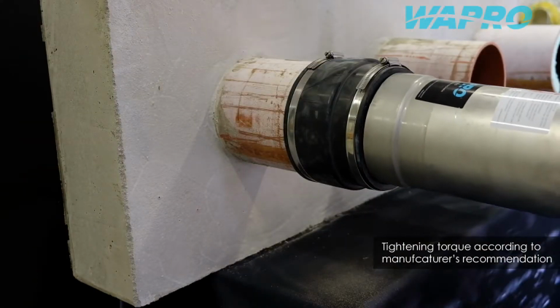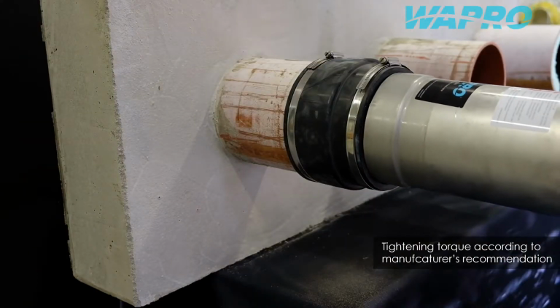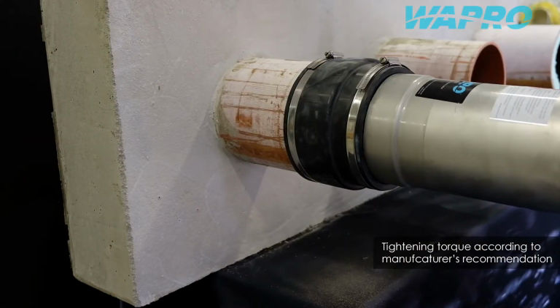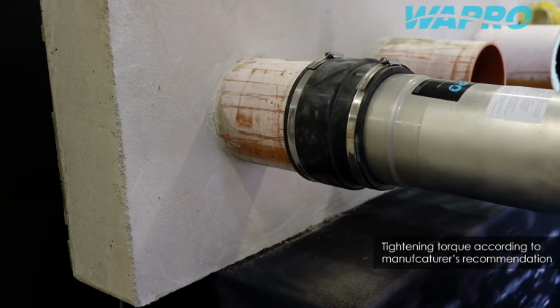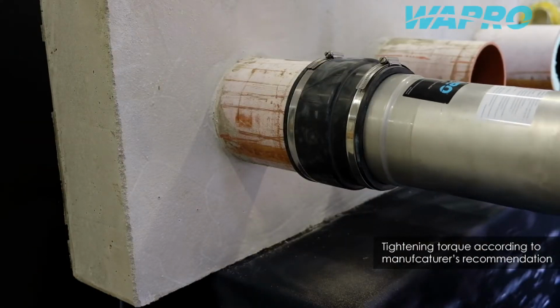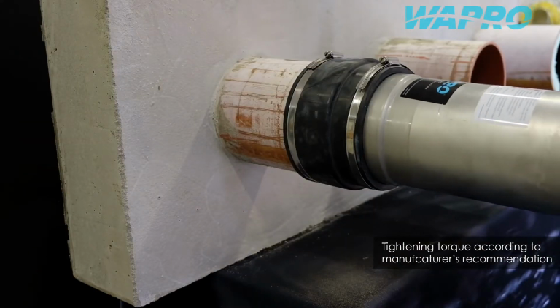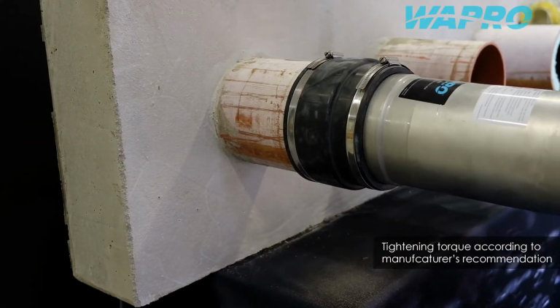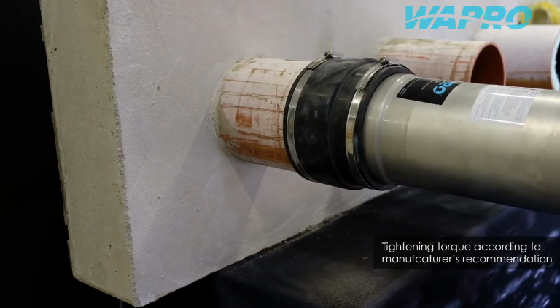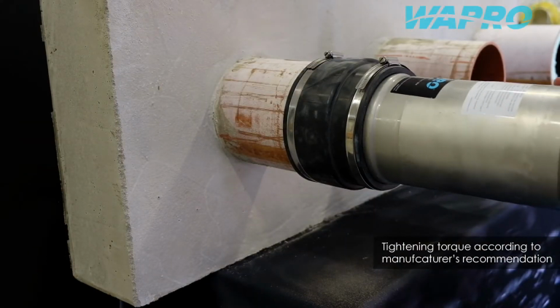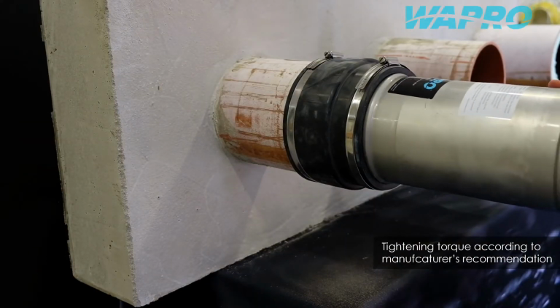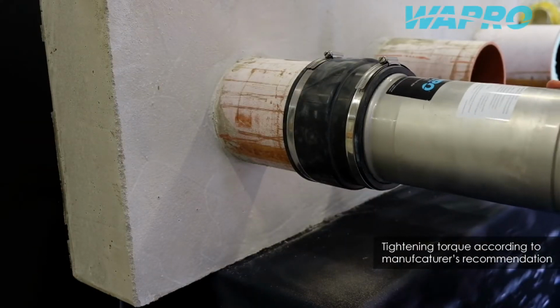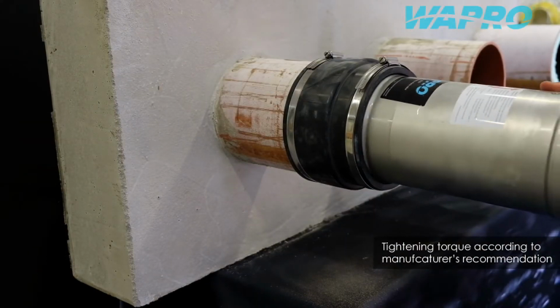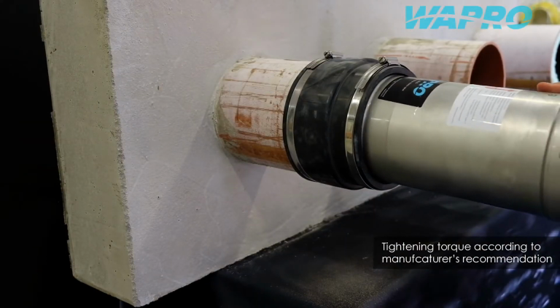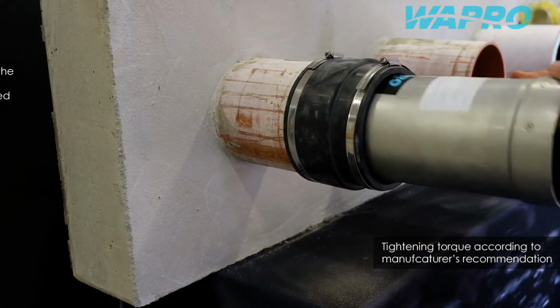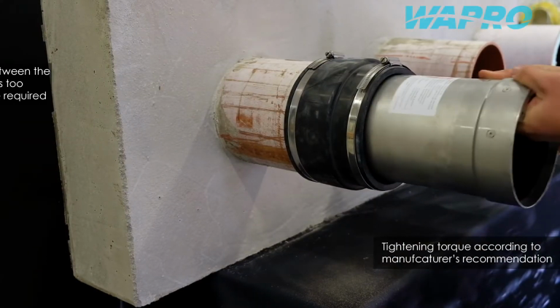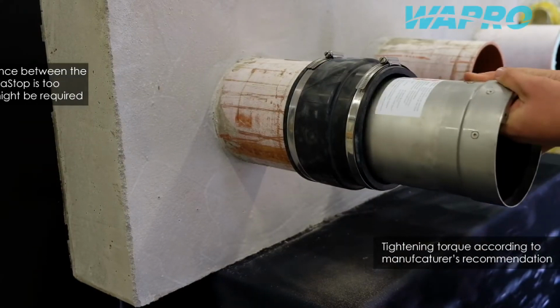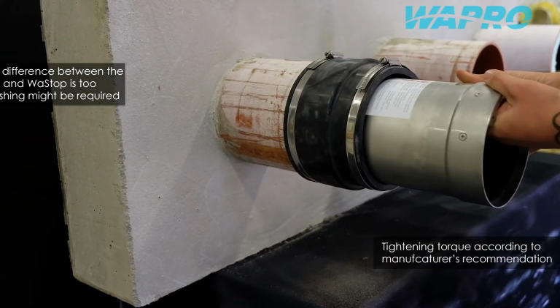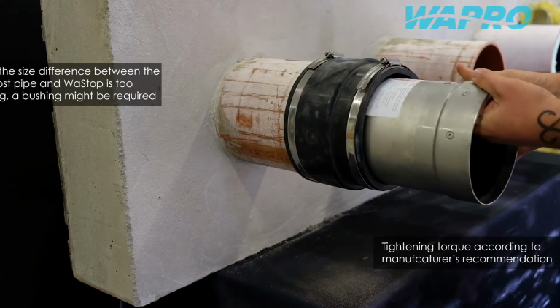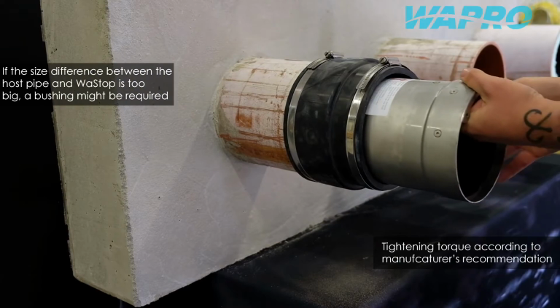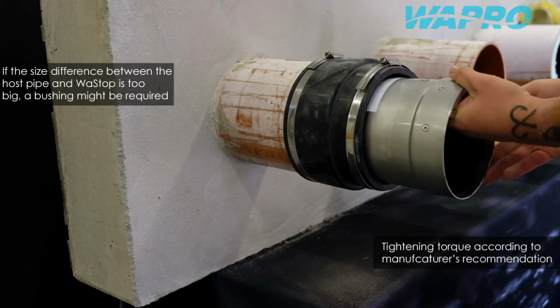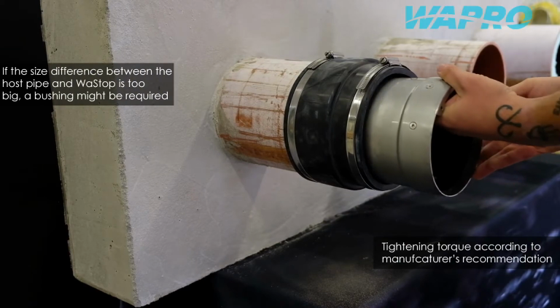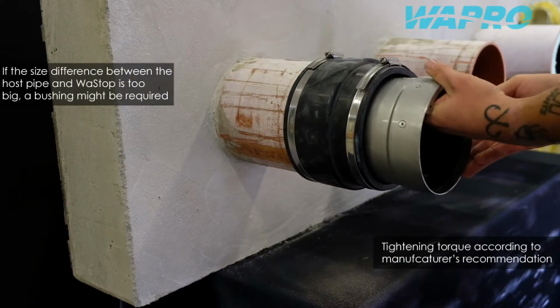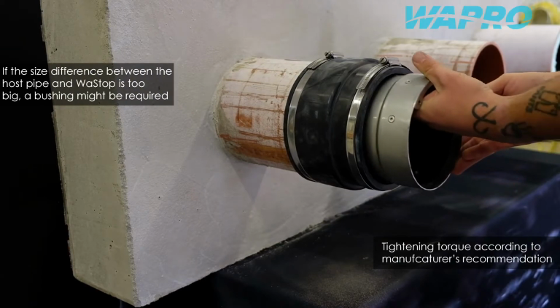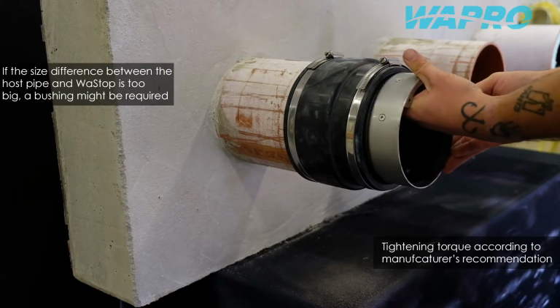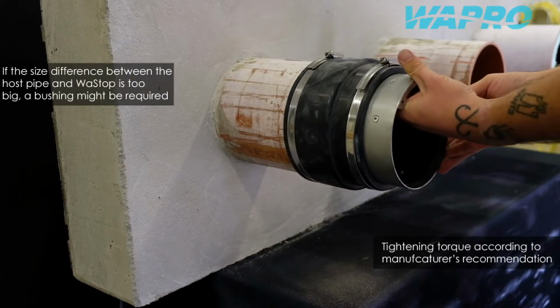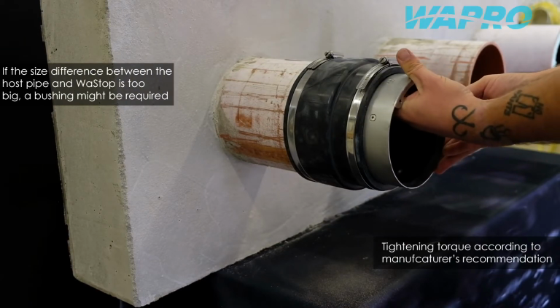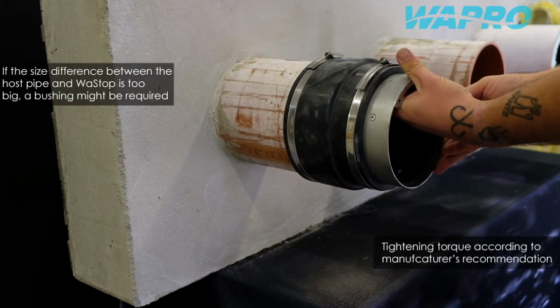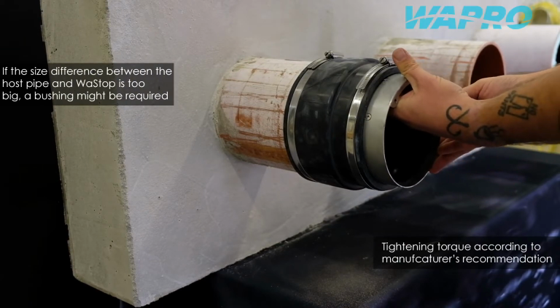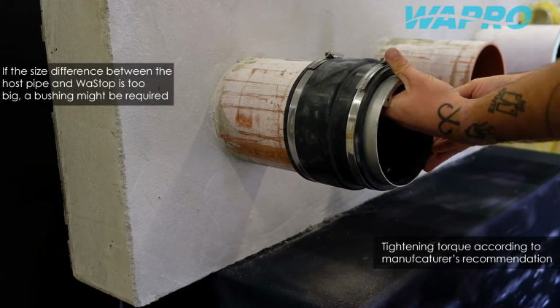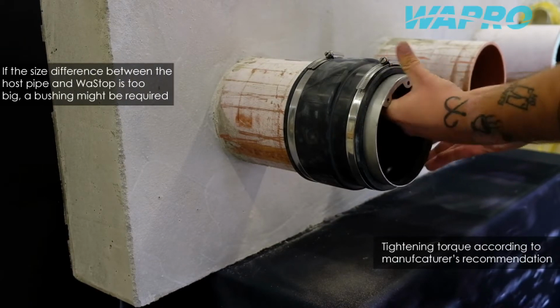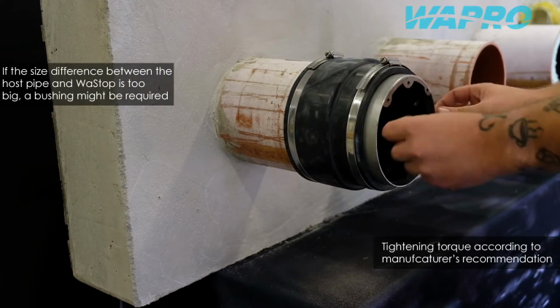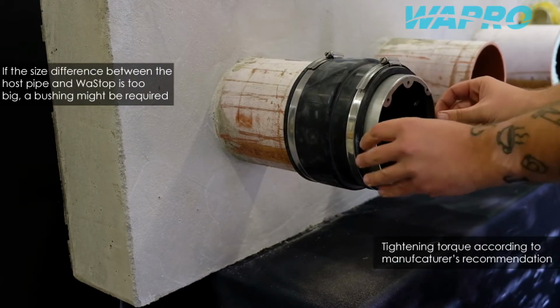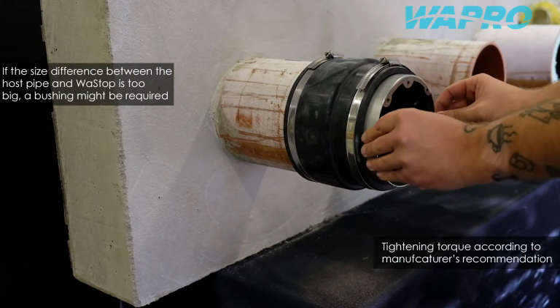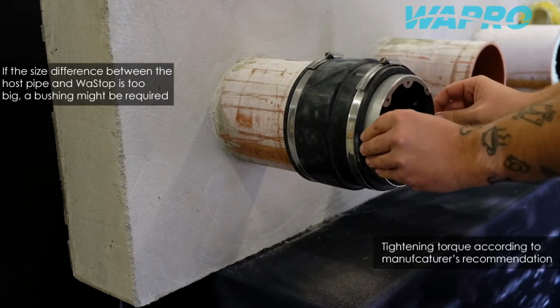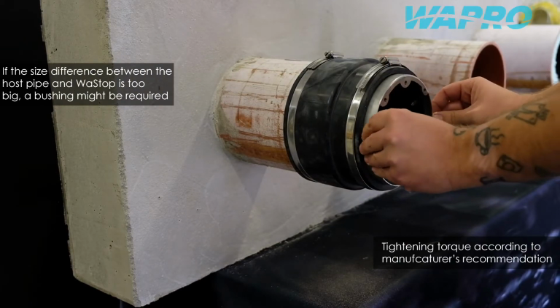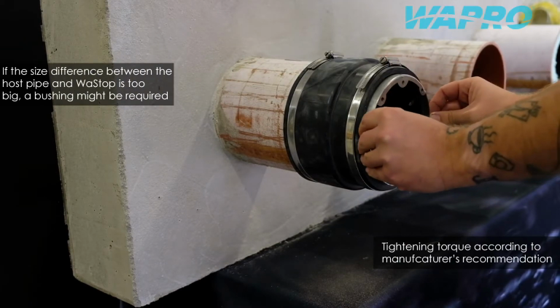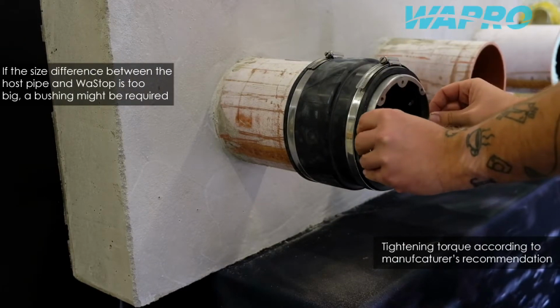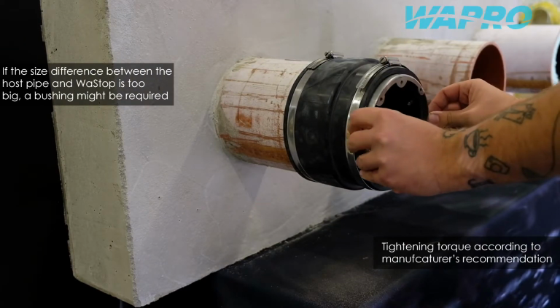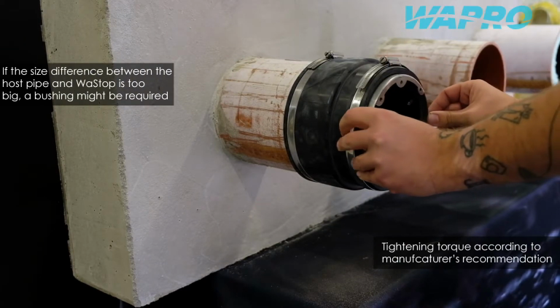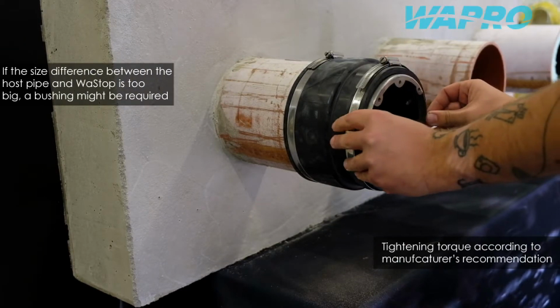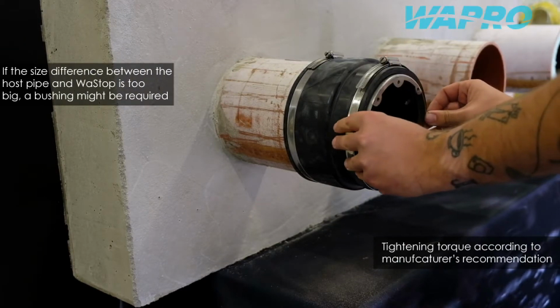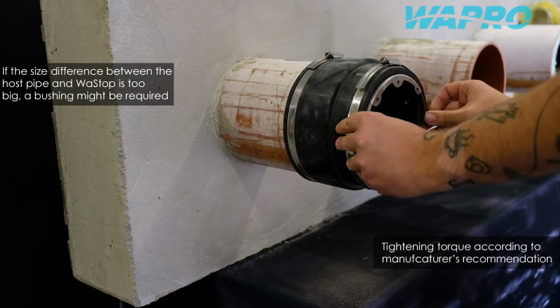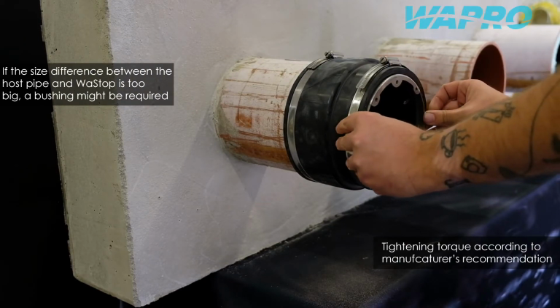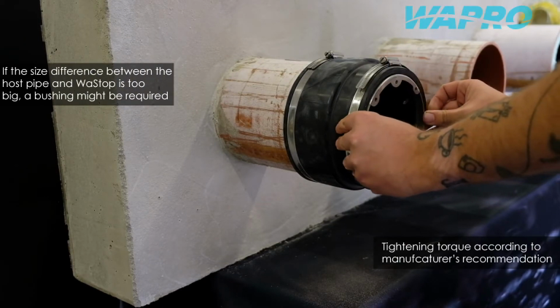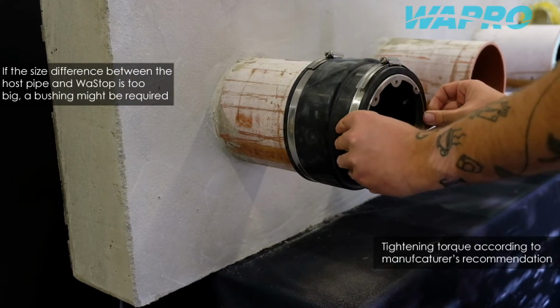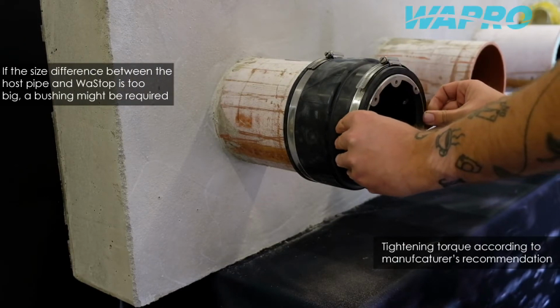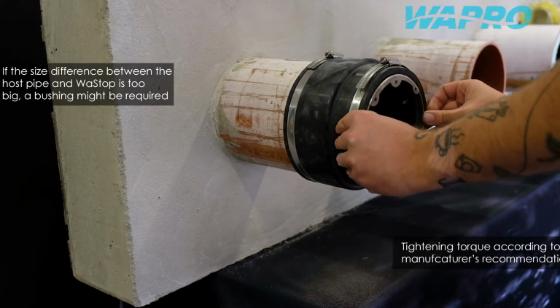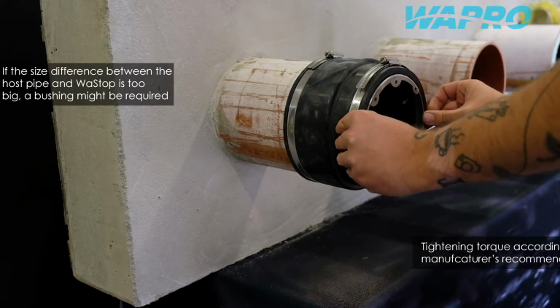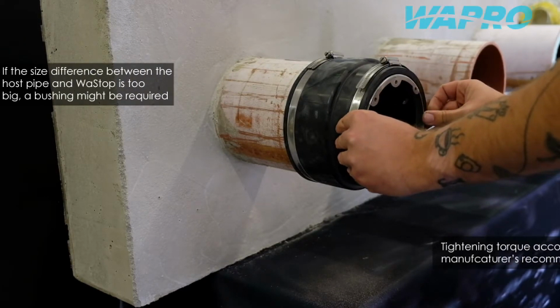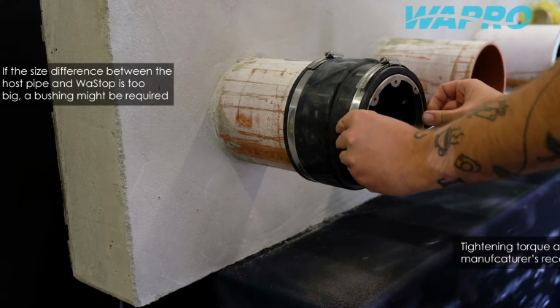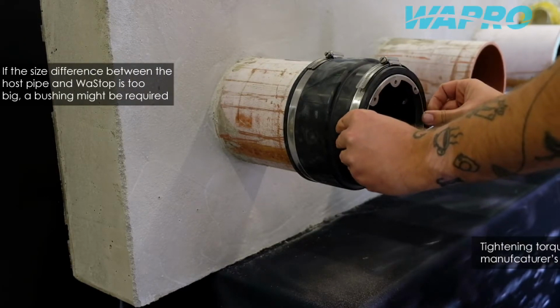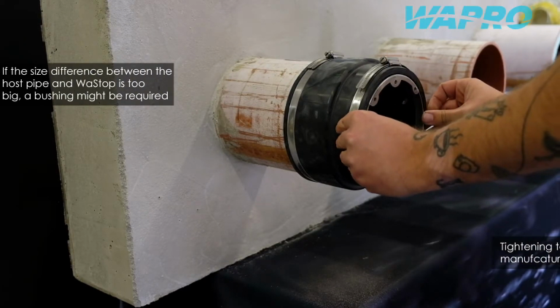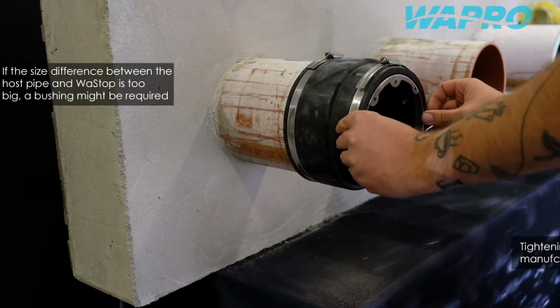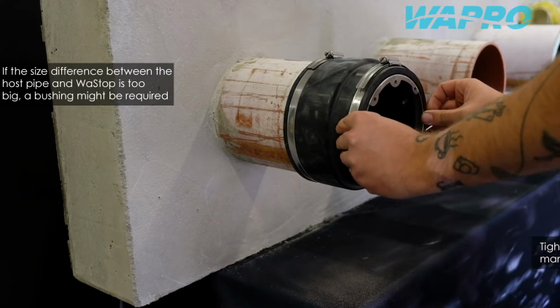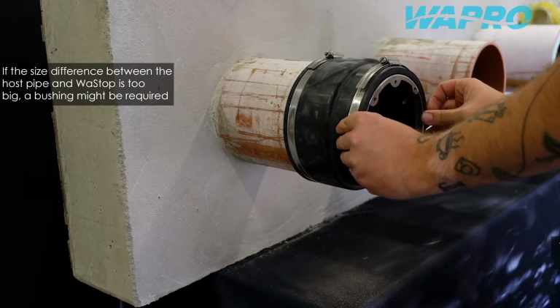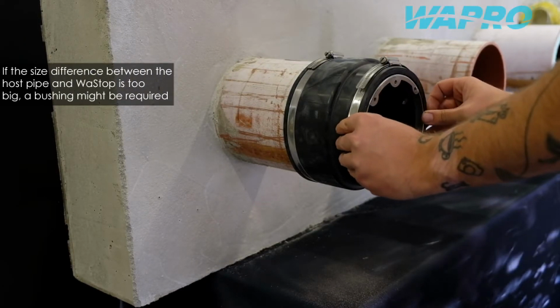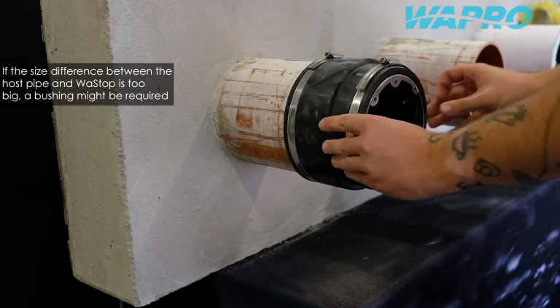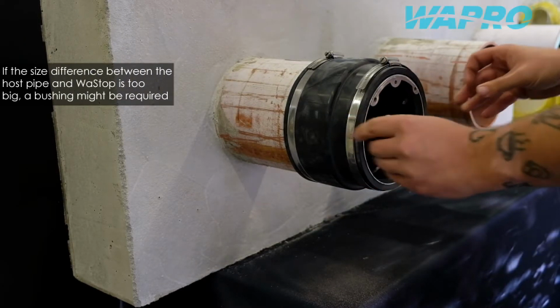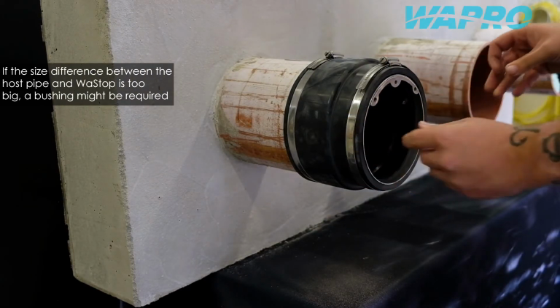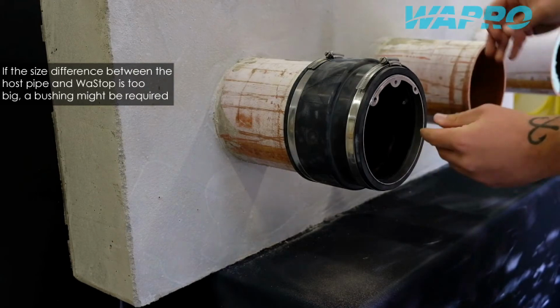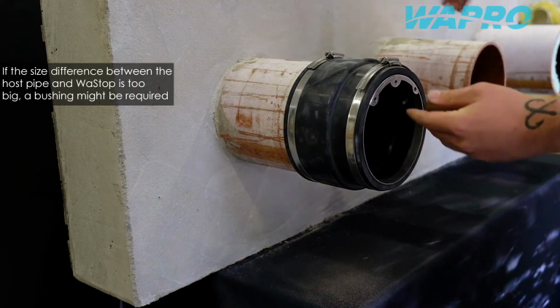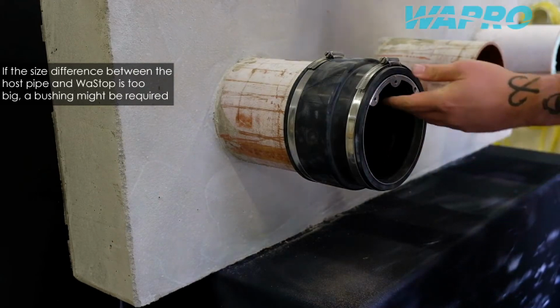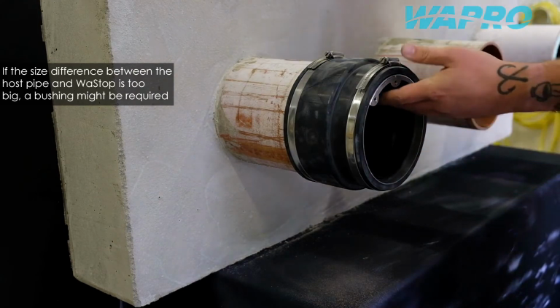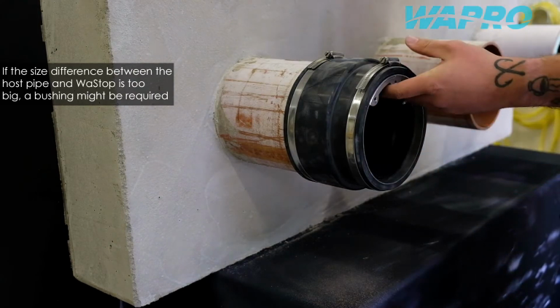Insert the Vastop non-return valve into the pipe and firmly tighten the remaining clamps on the flexible coupling to ensure a proper seal around the valve.